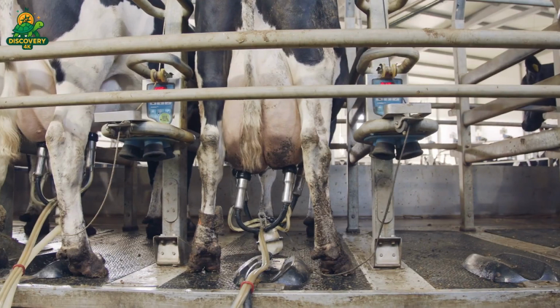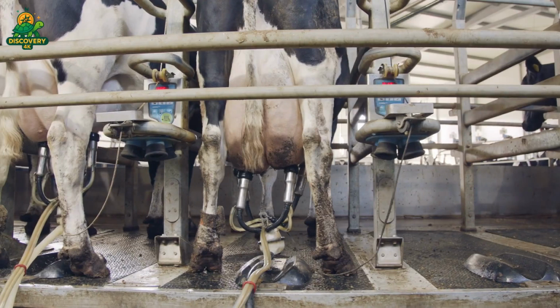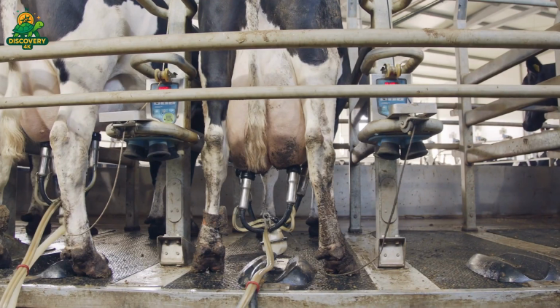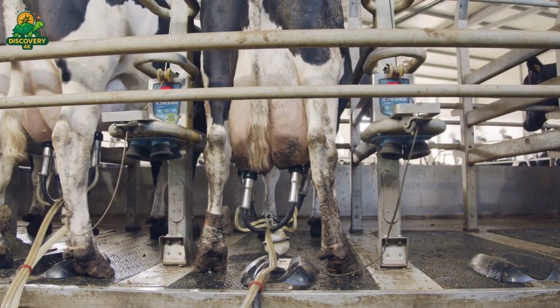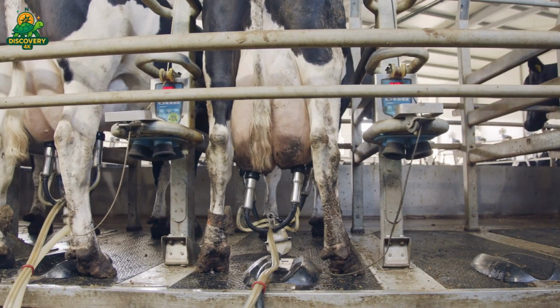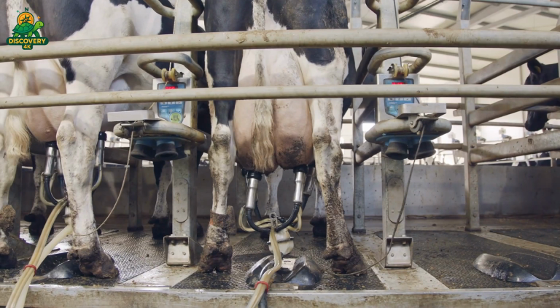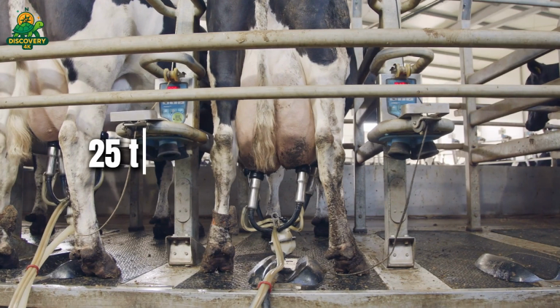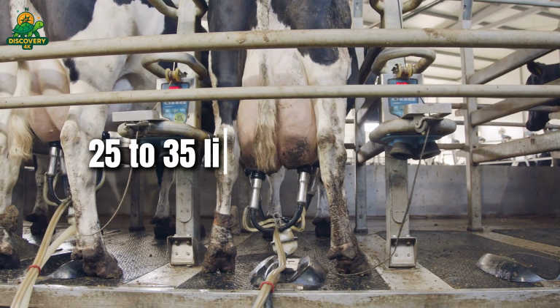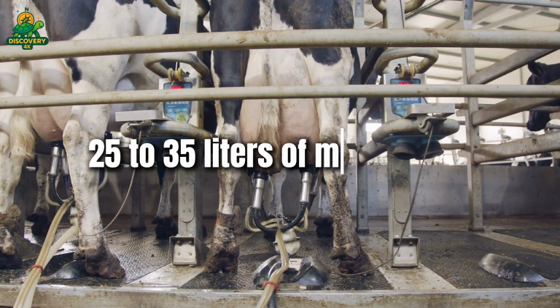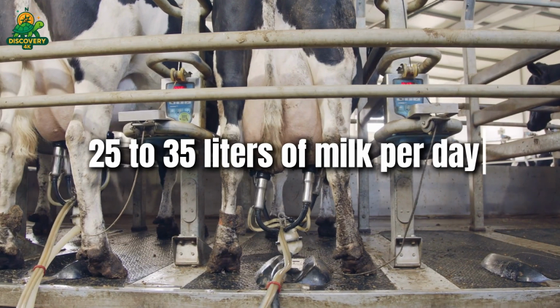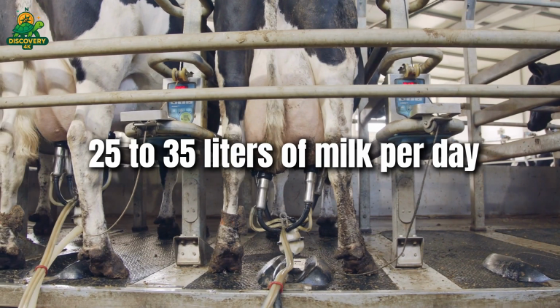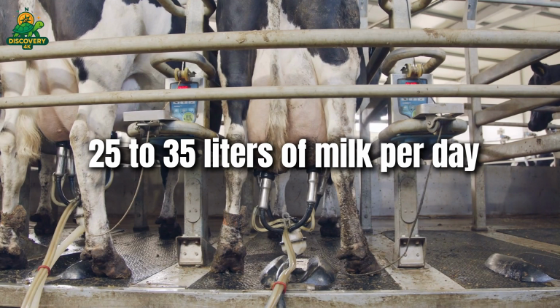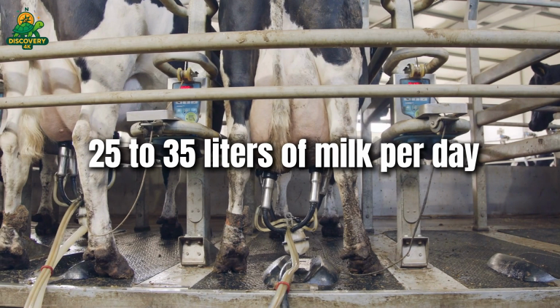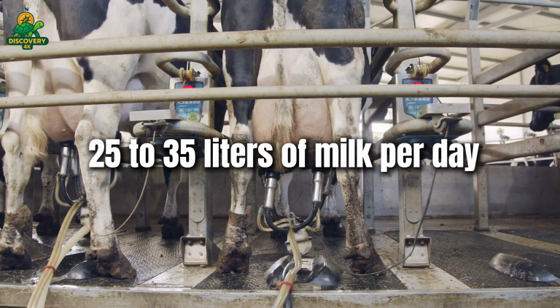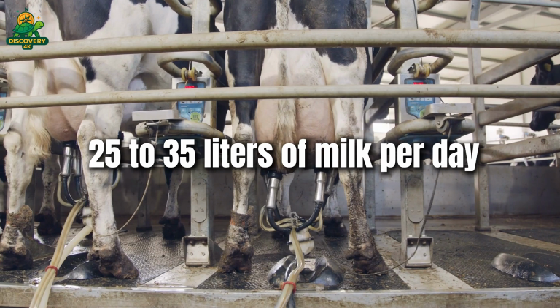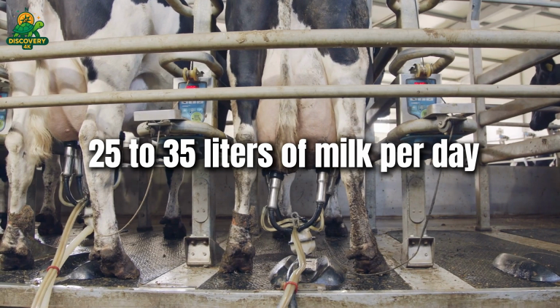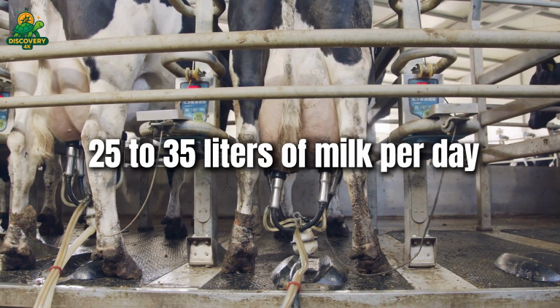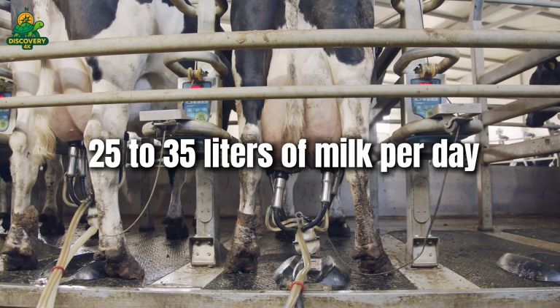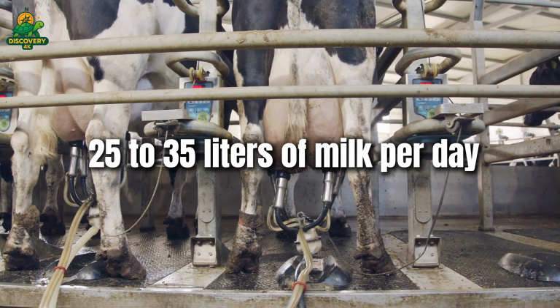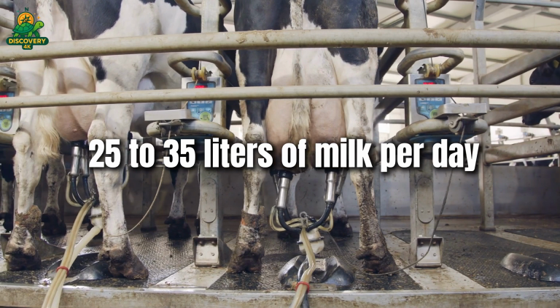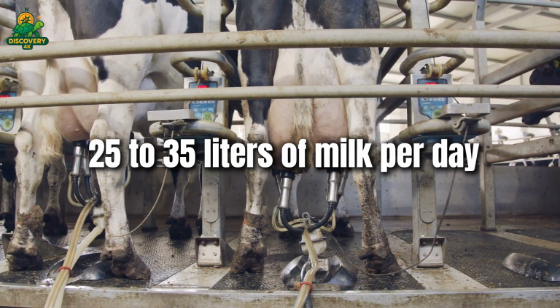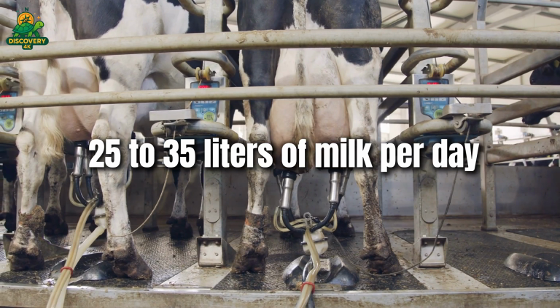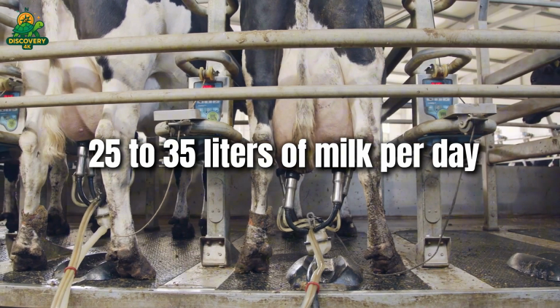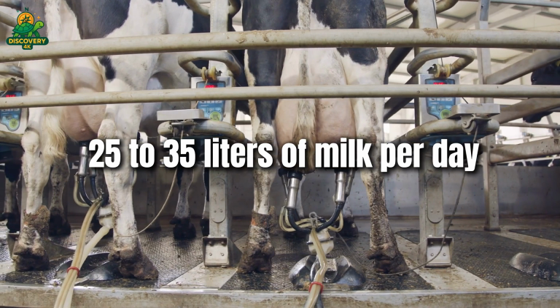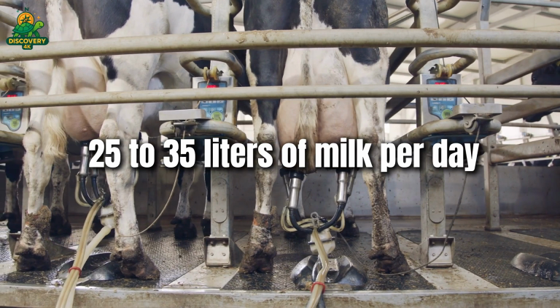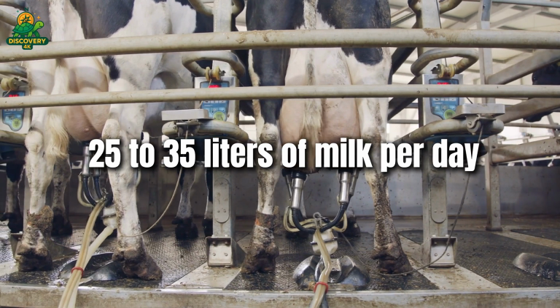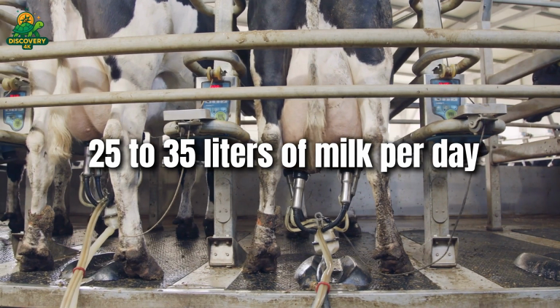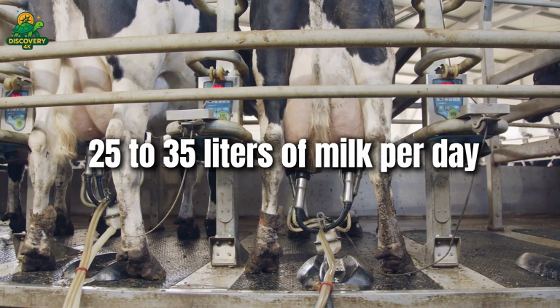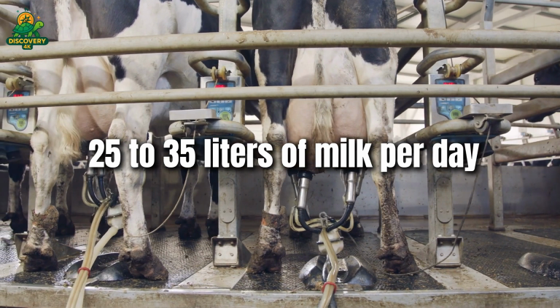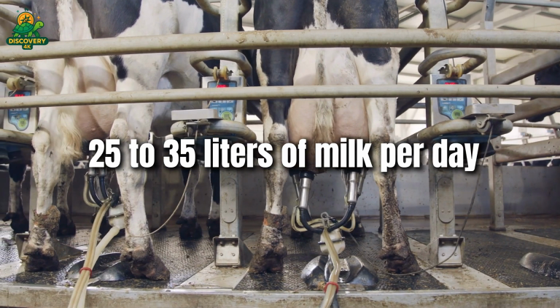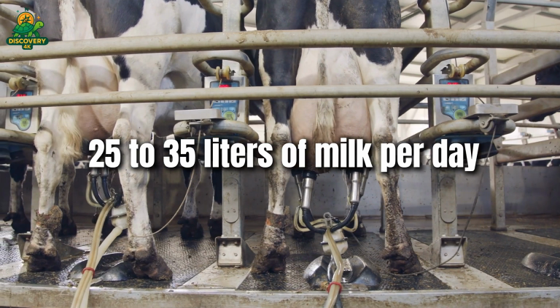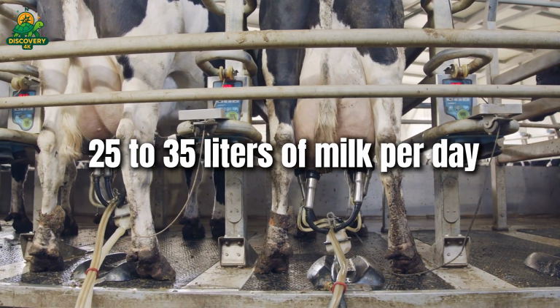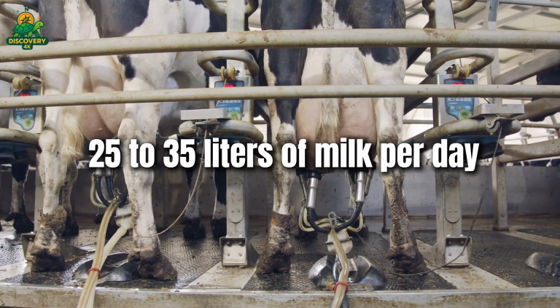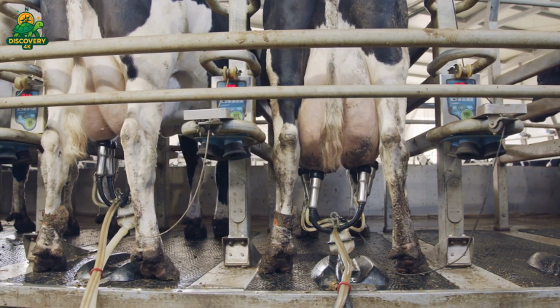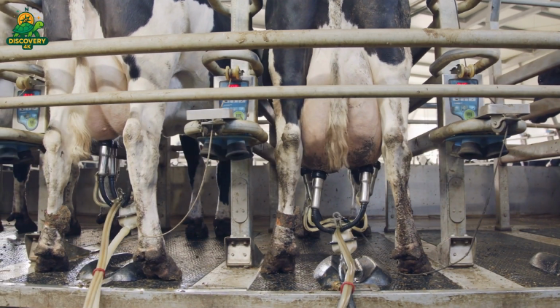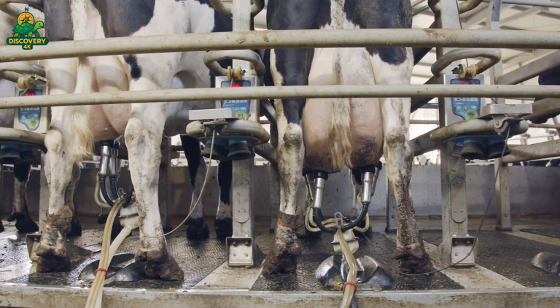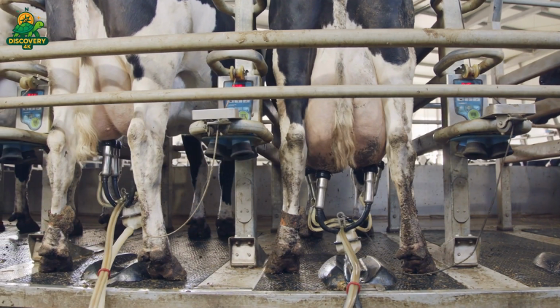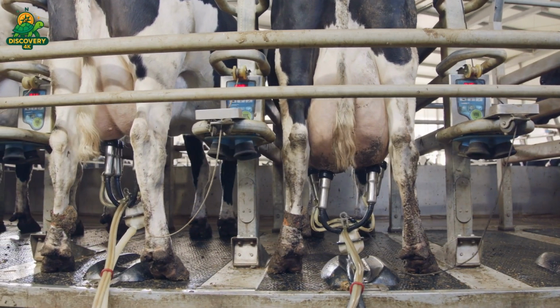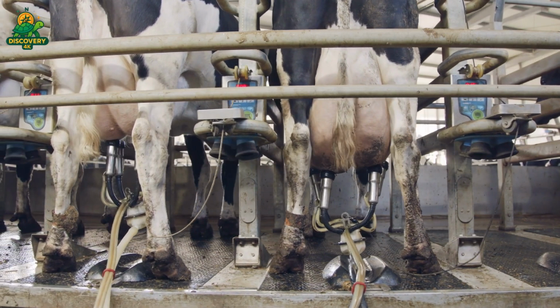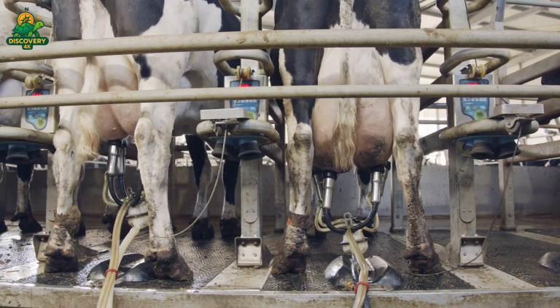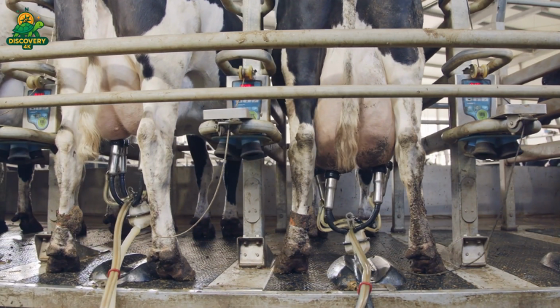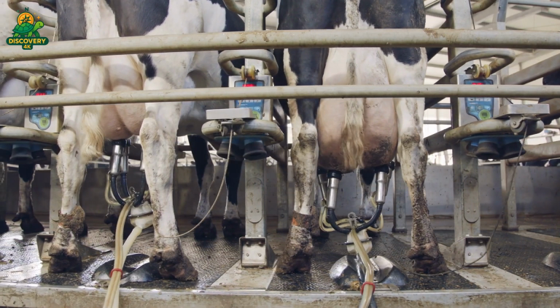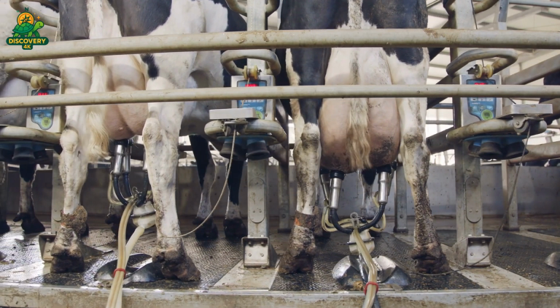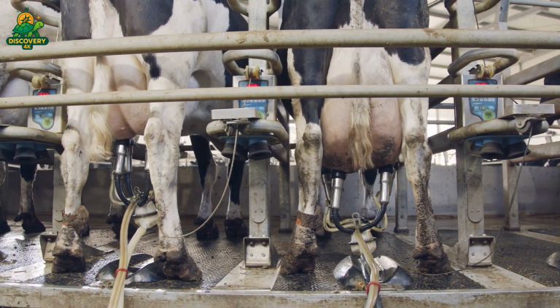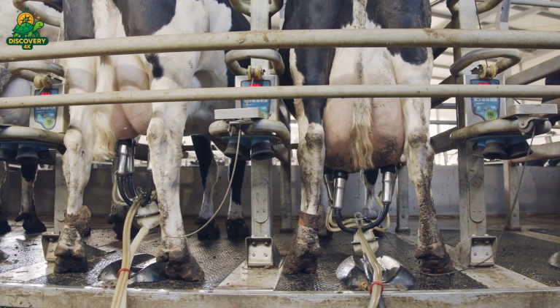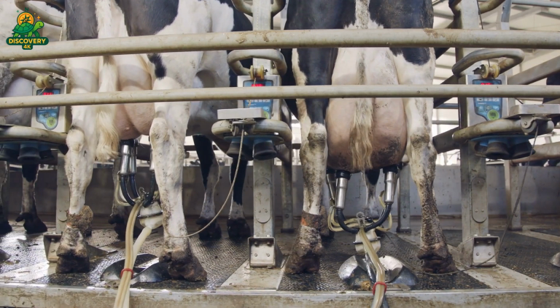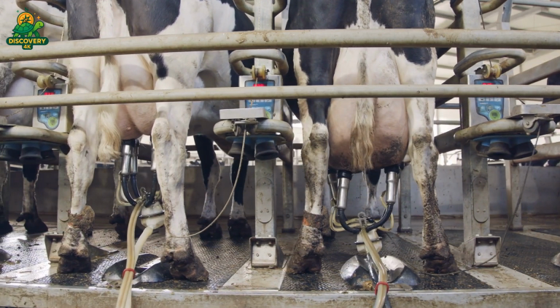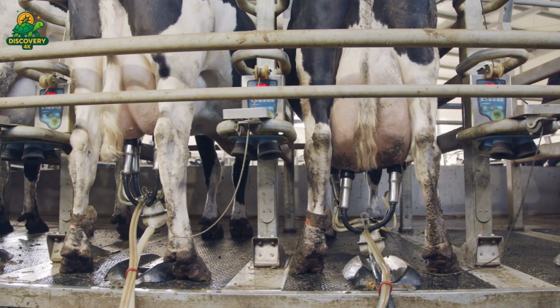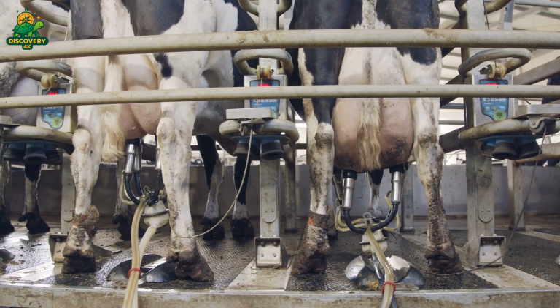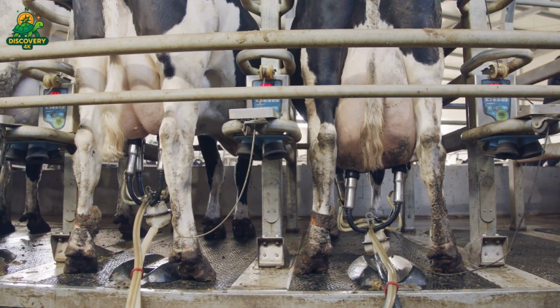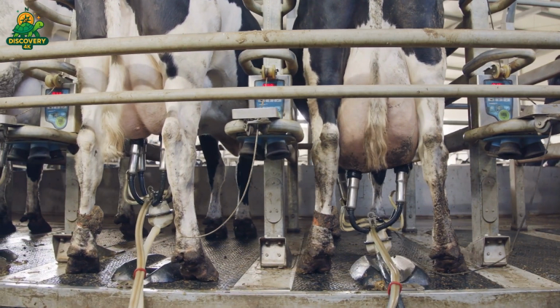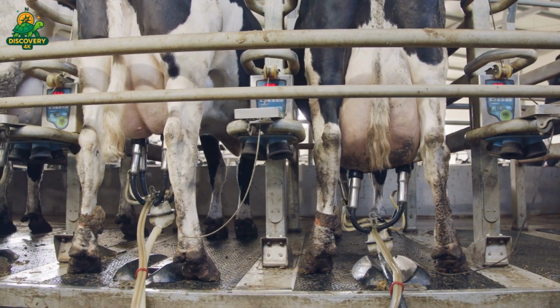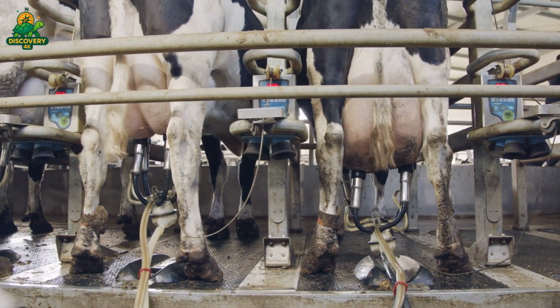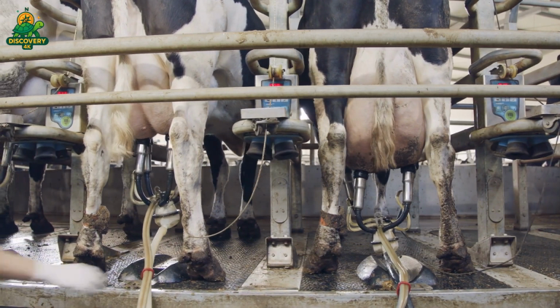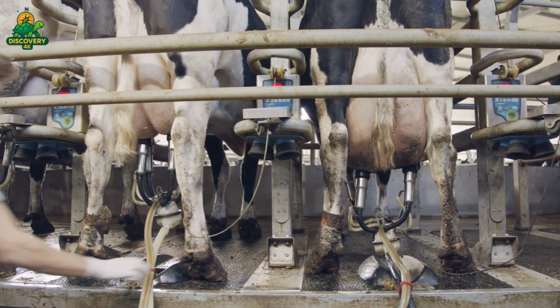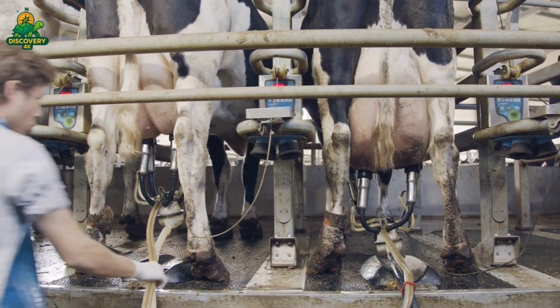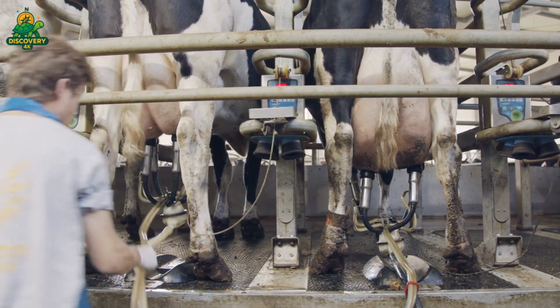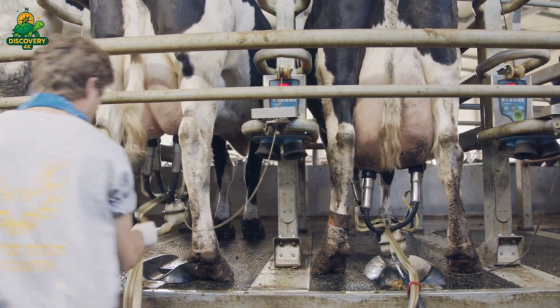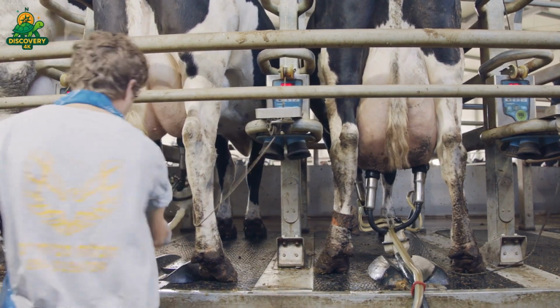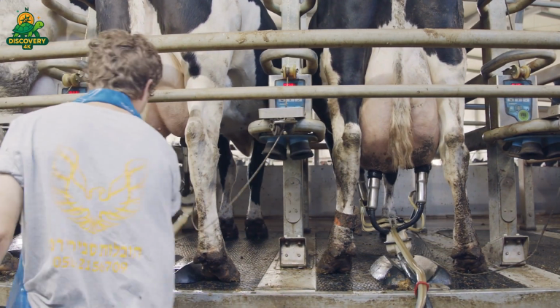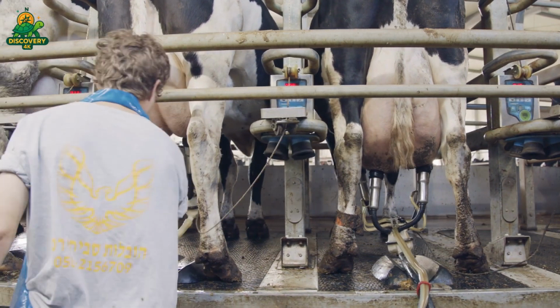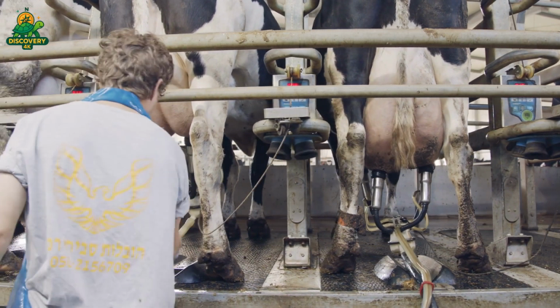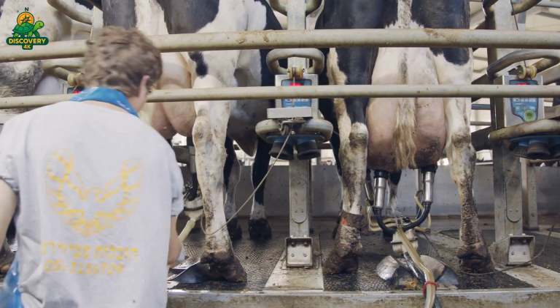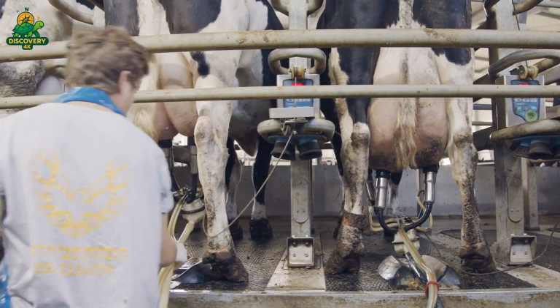Each cow produces an average of 25 to 35 liters of milk per day, depending on the breed, feed, and health.